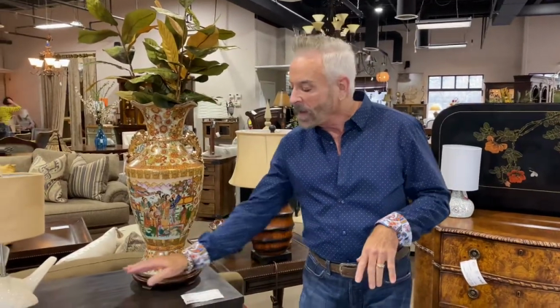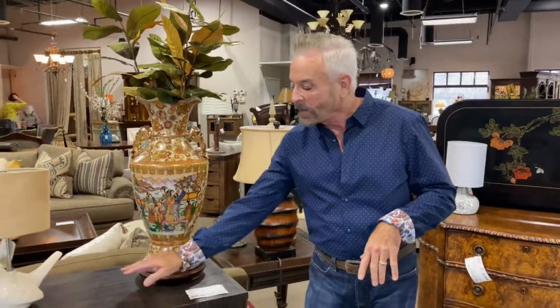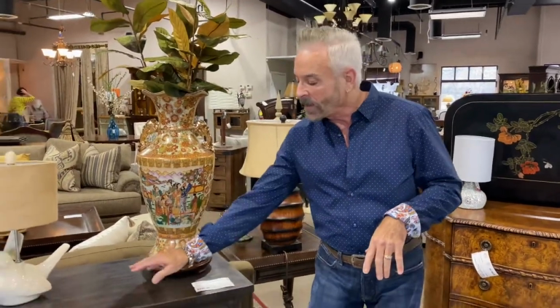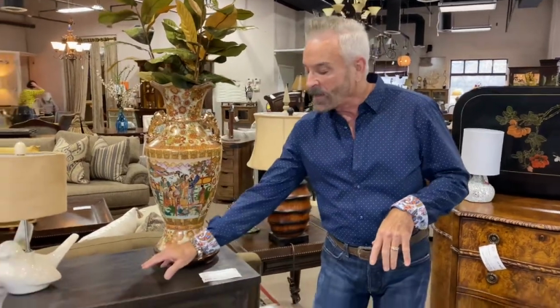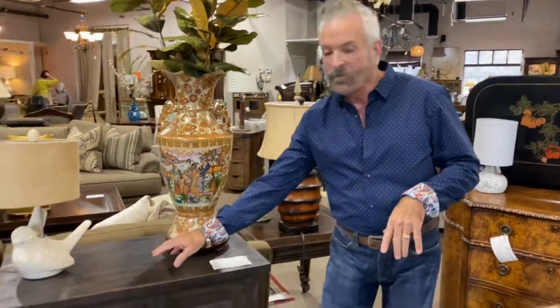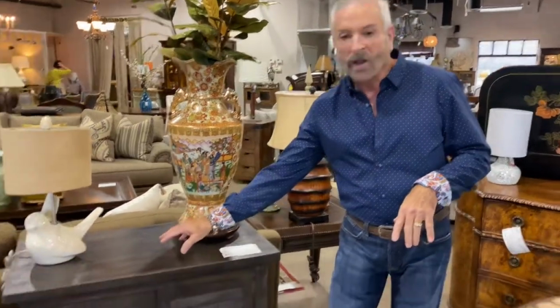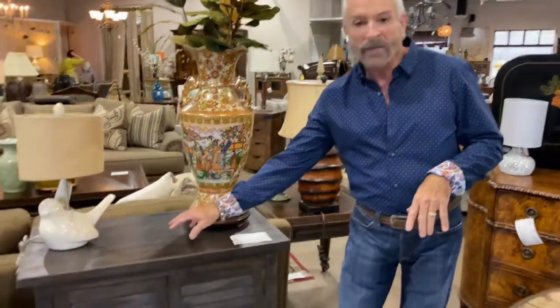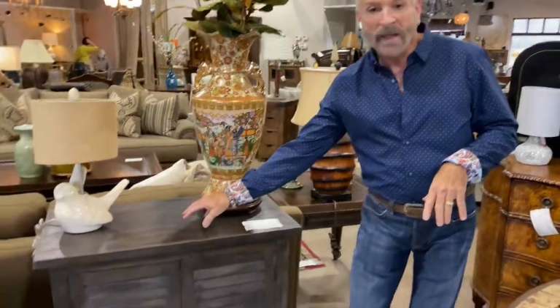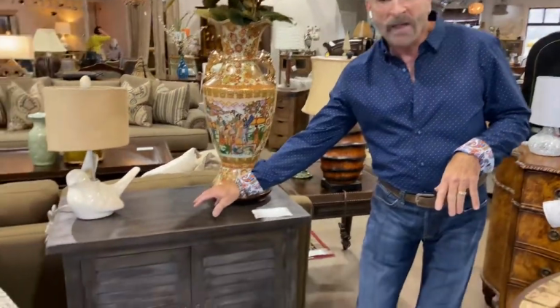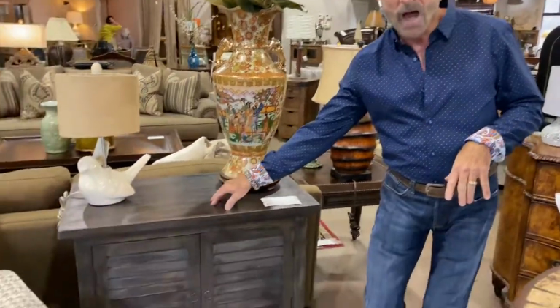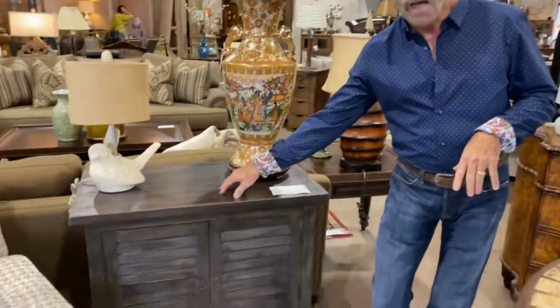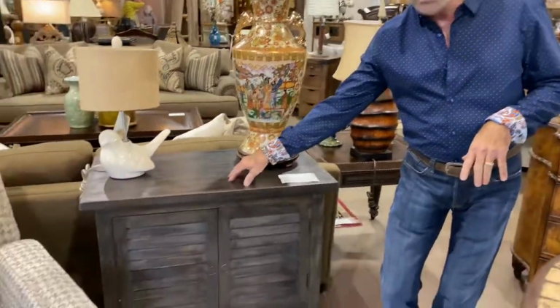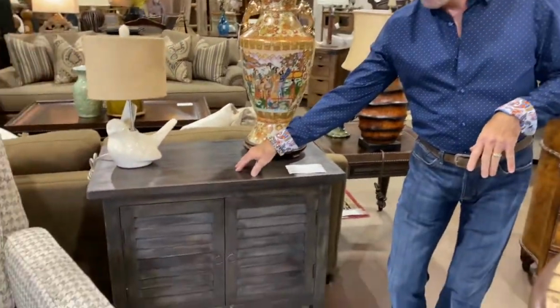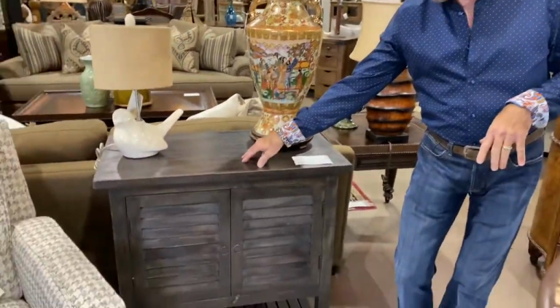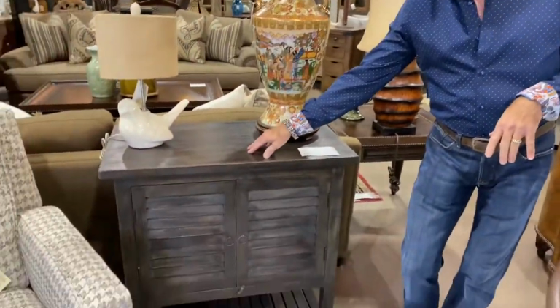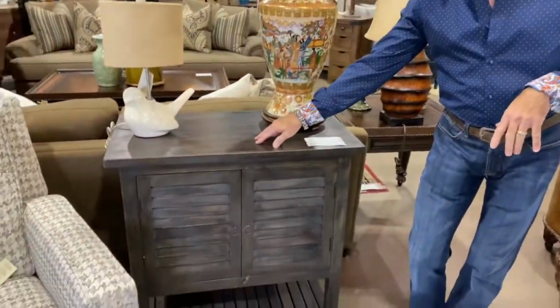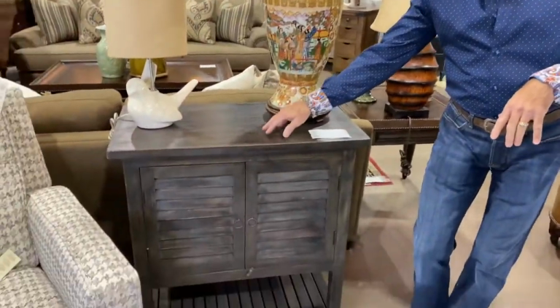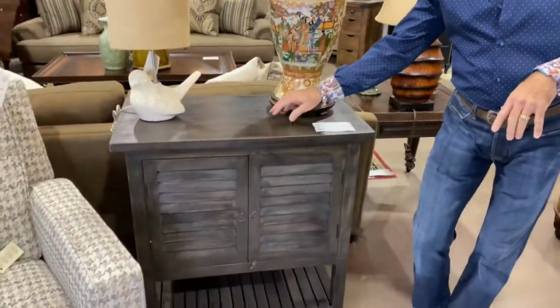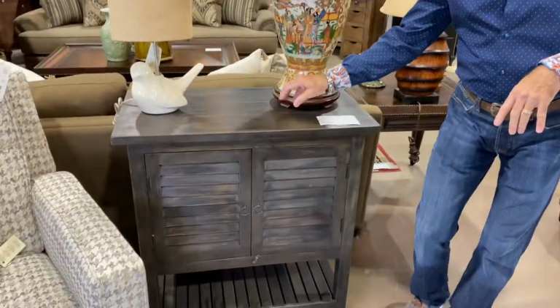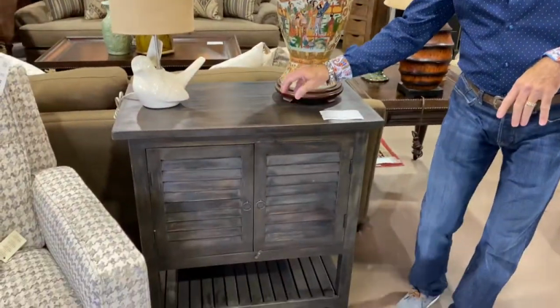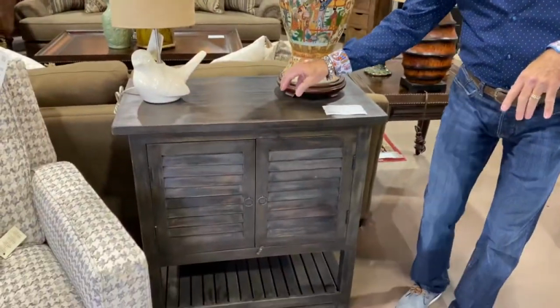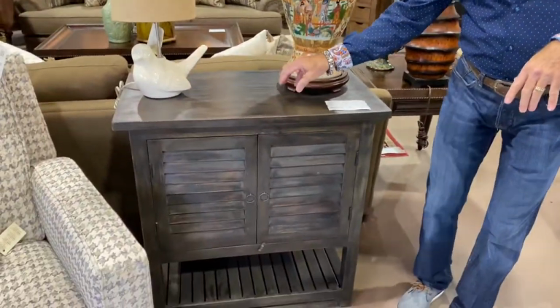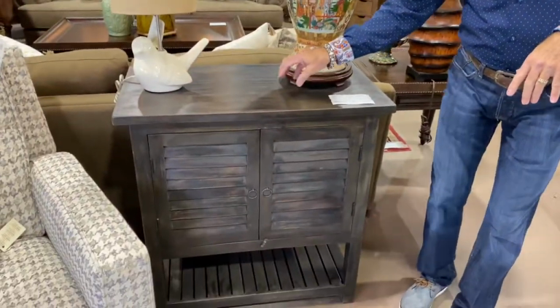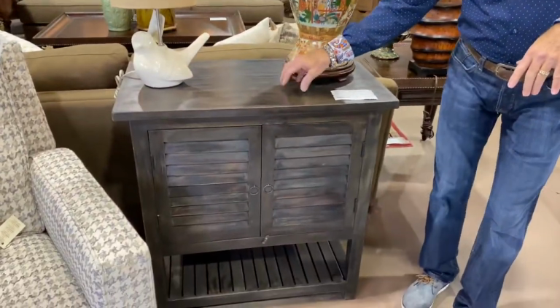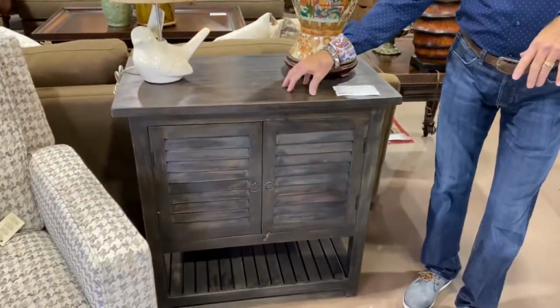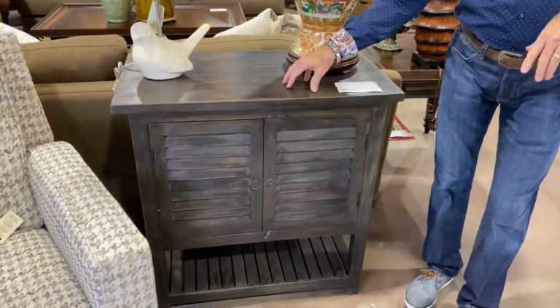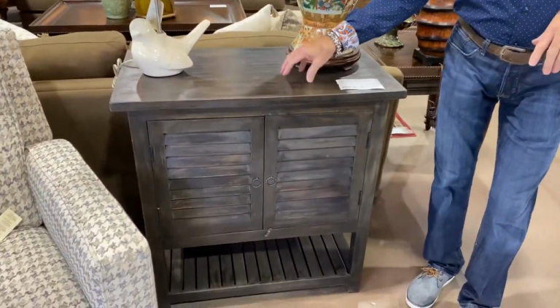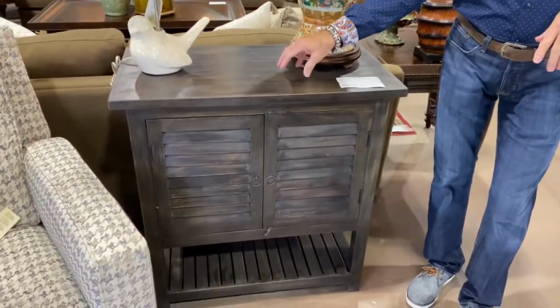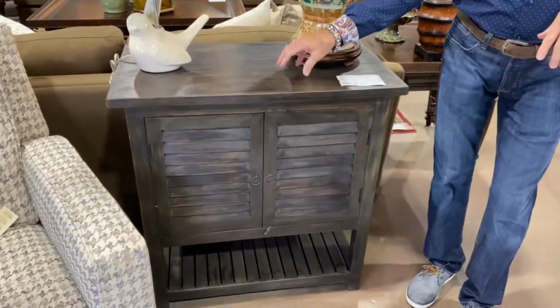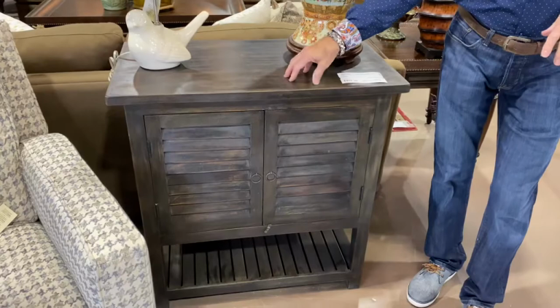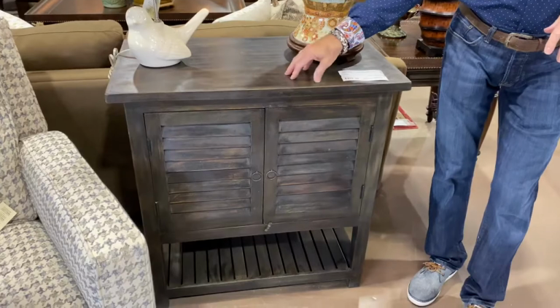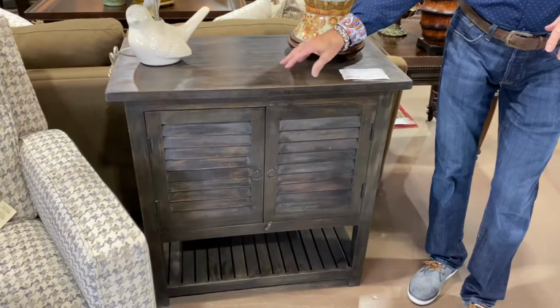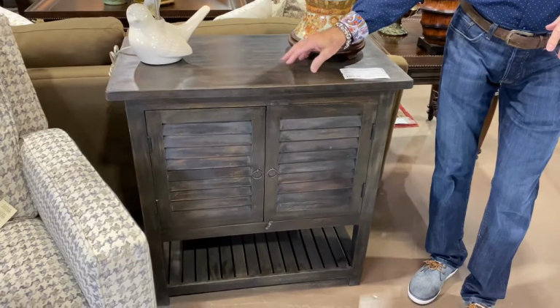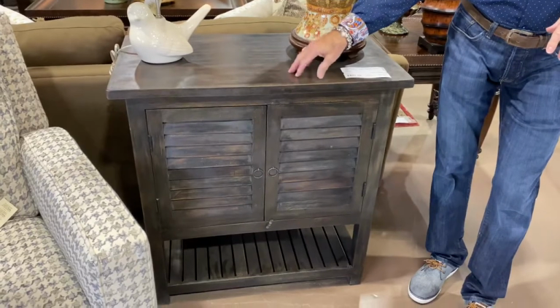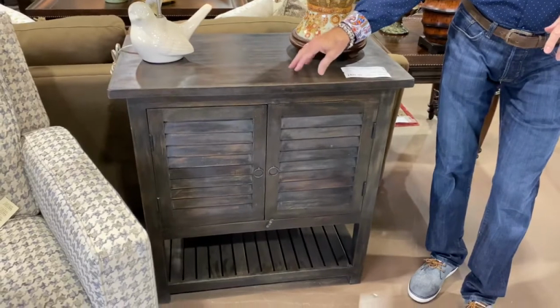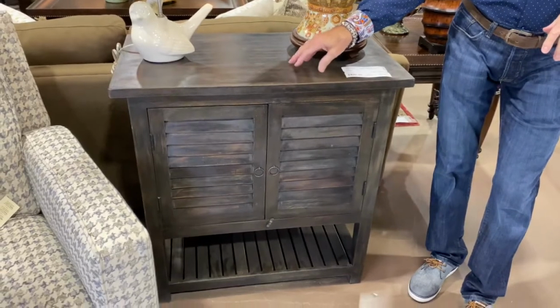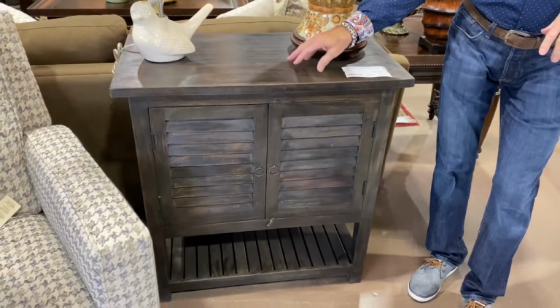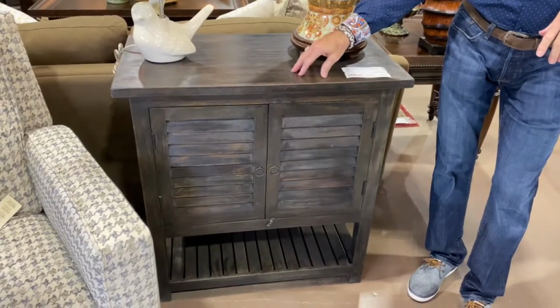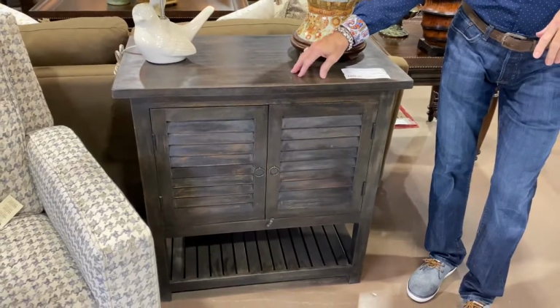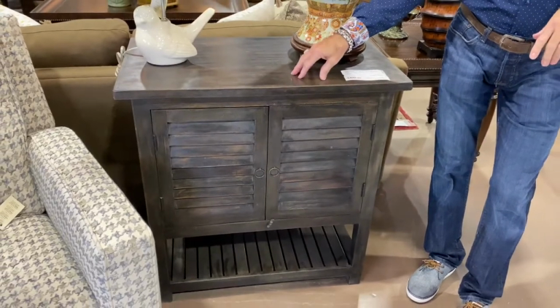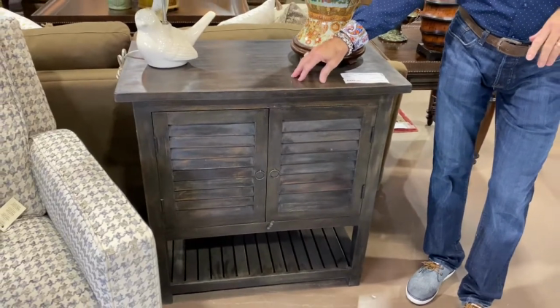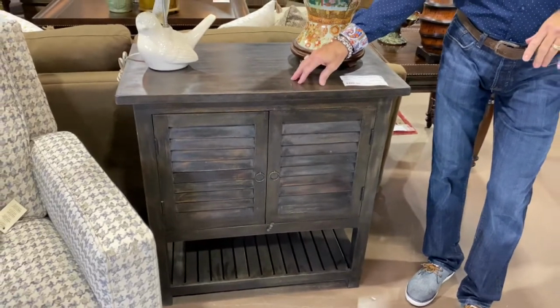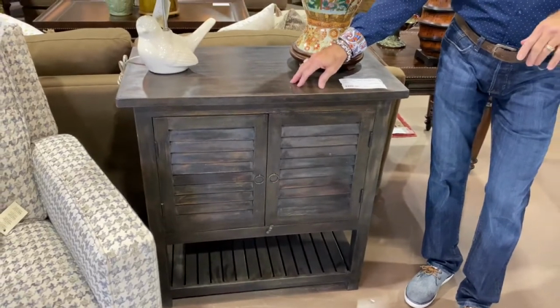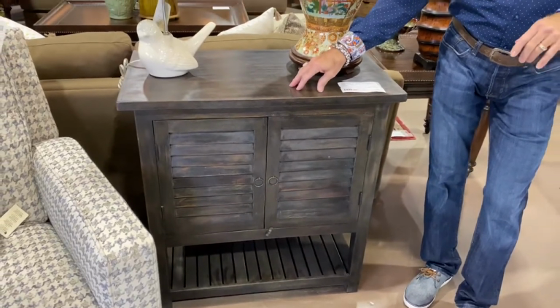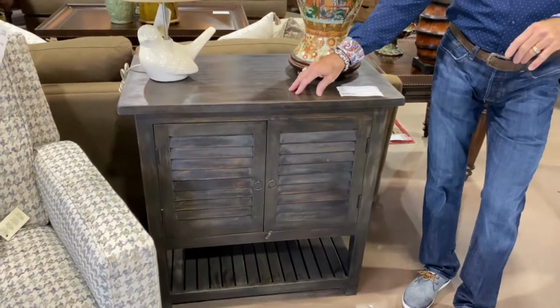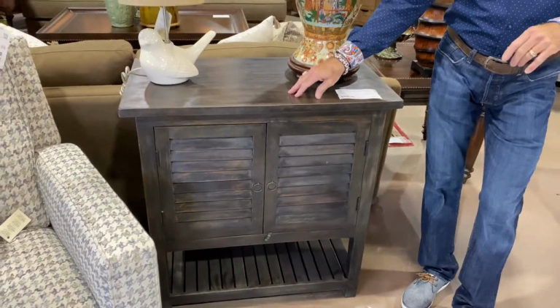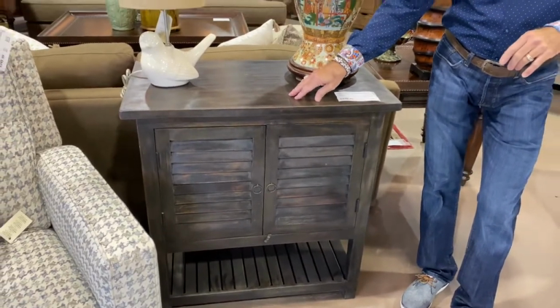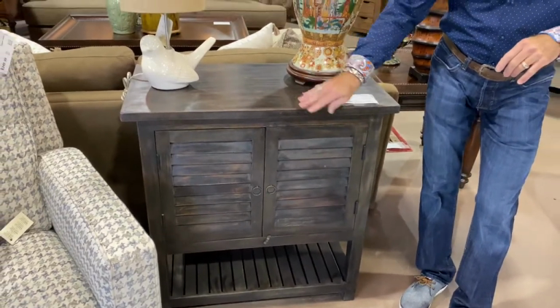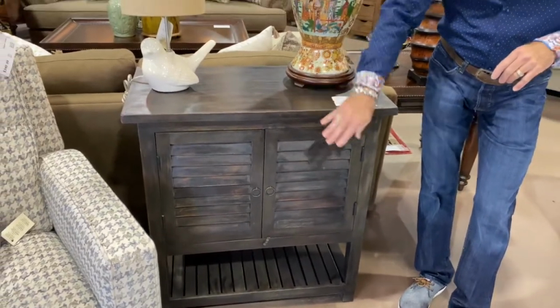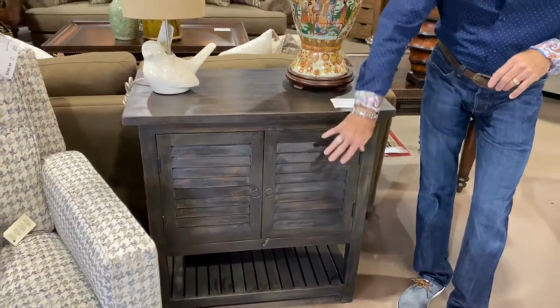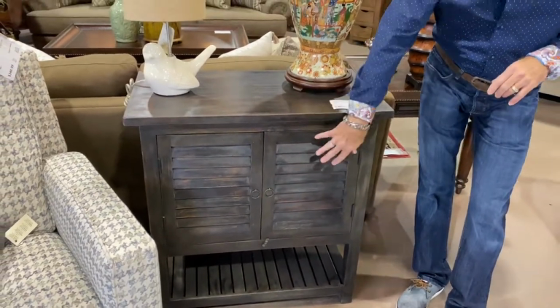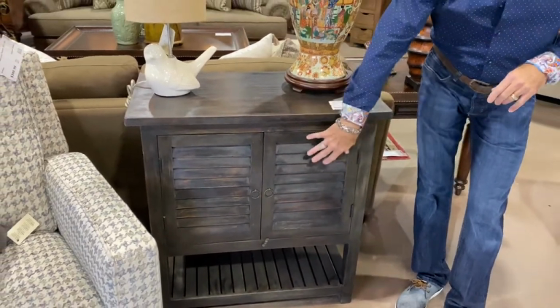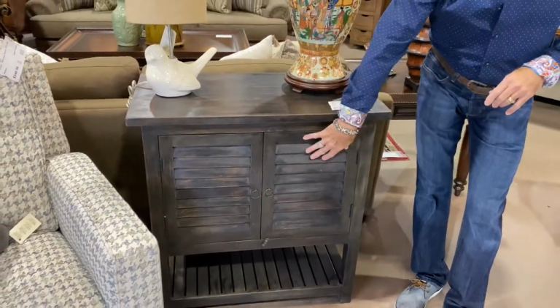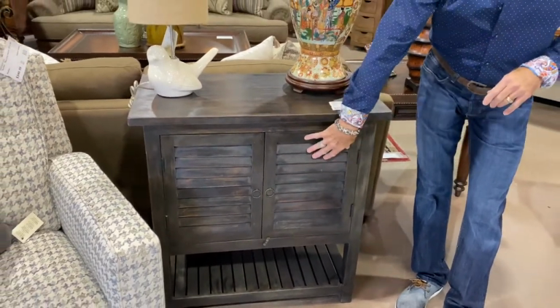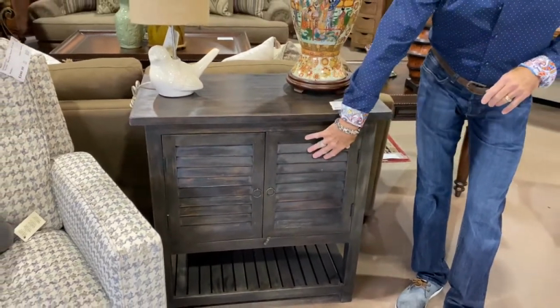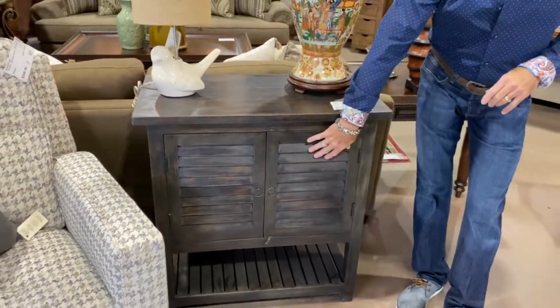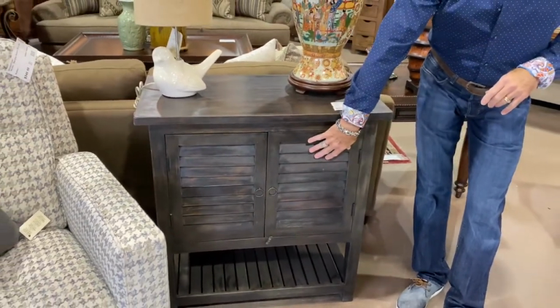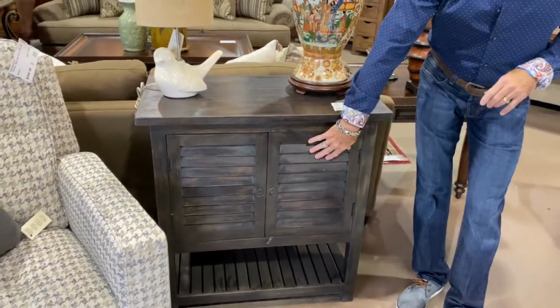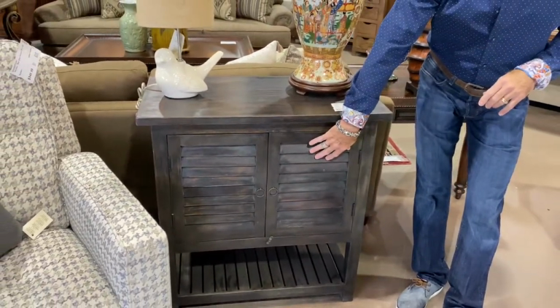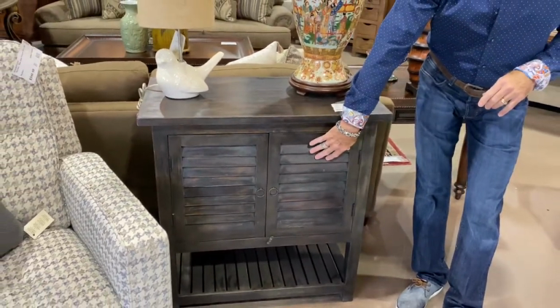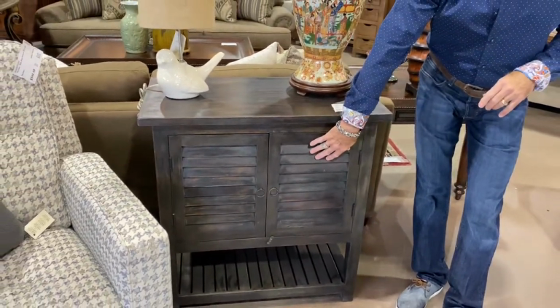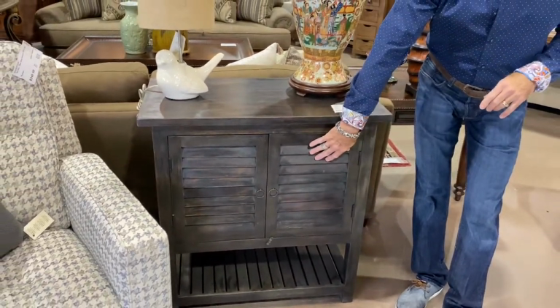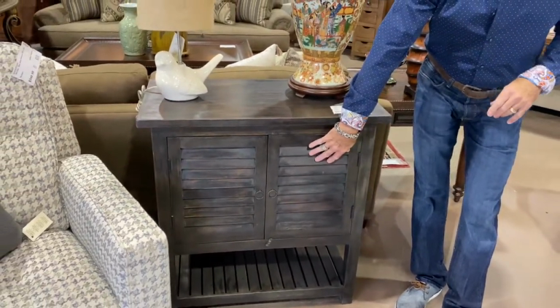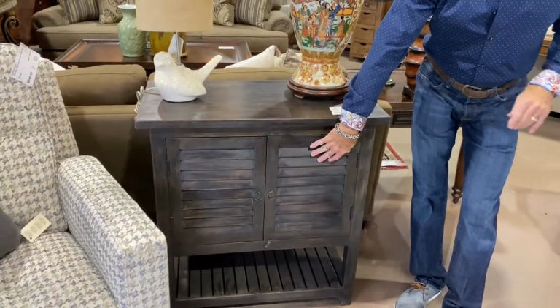If you like that cottage look, this is made out of reclaimed wood, very, very heavy — $499.99 with the shuttered doors.